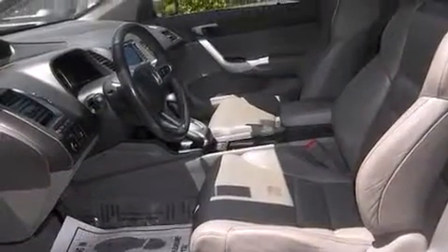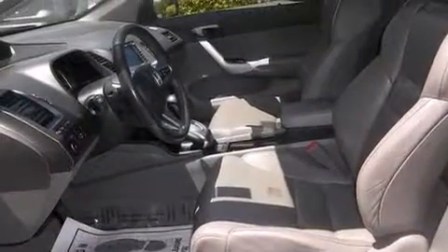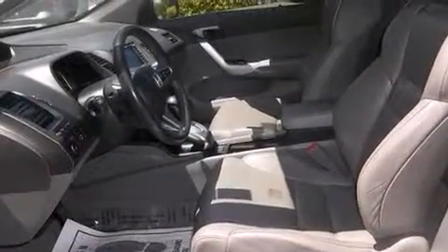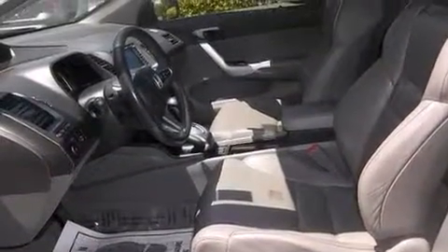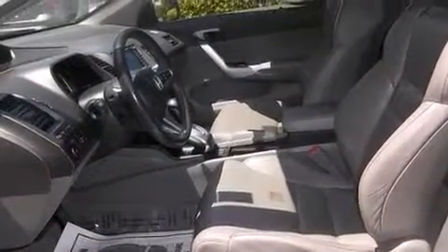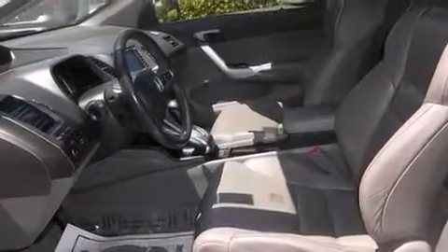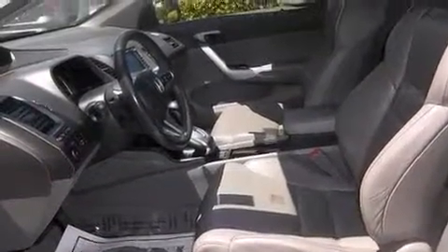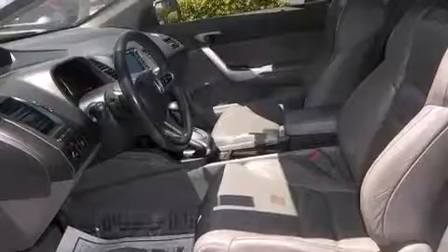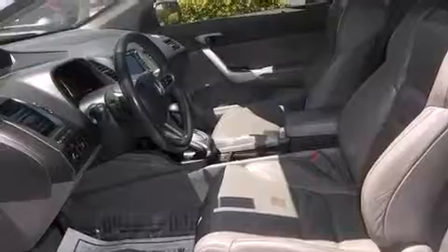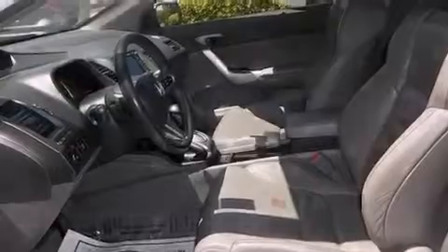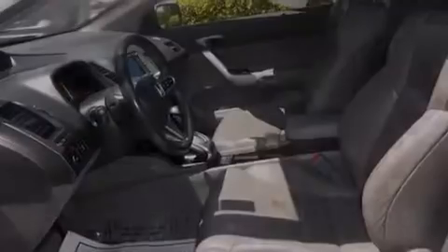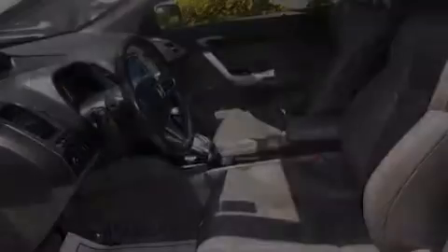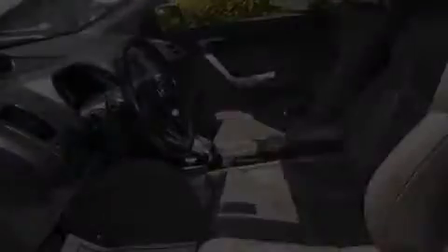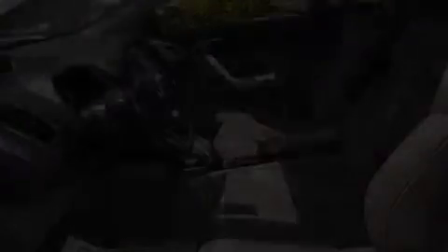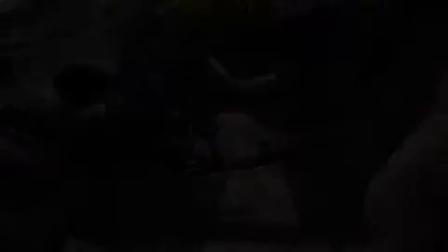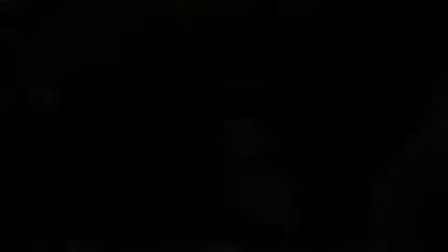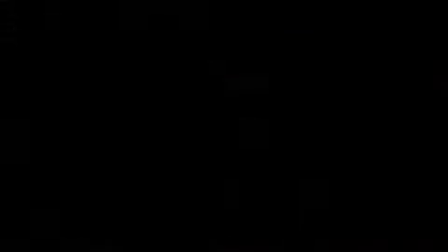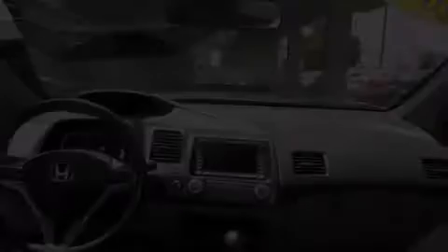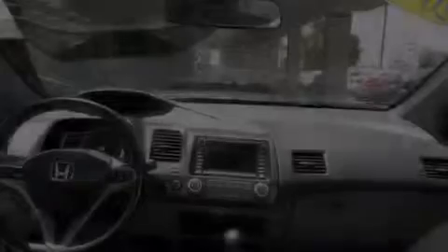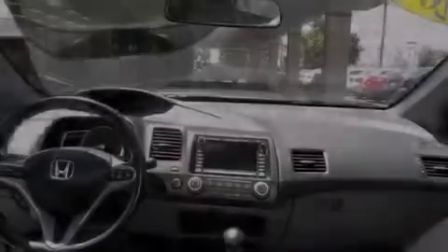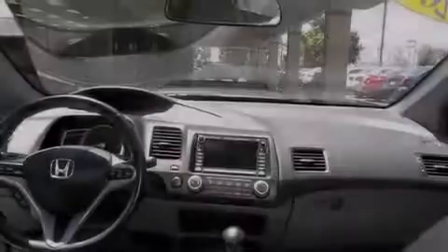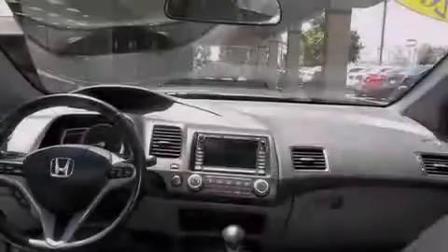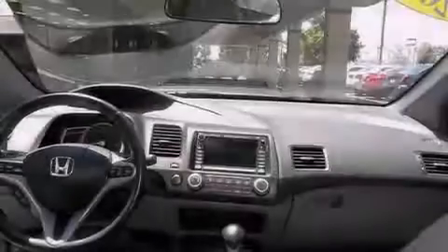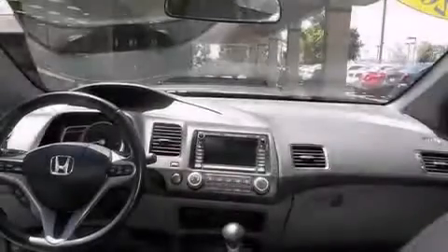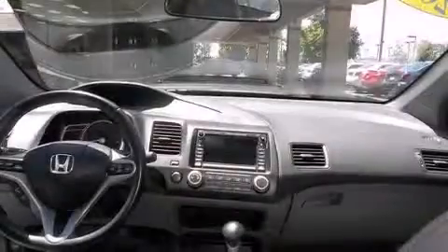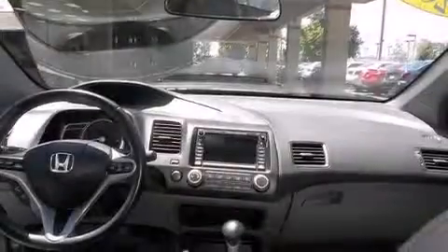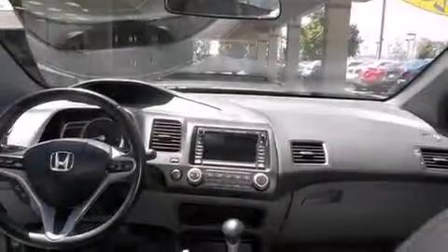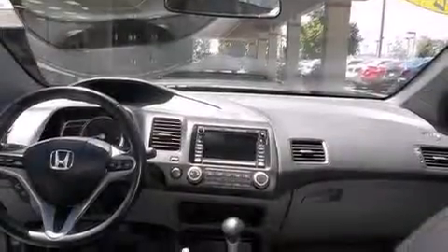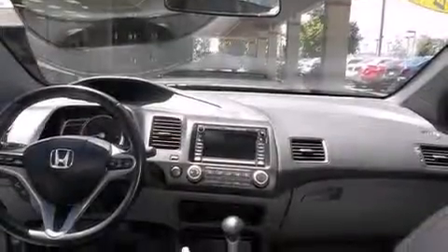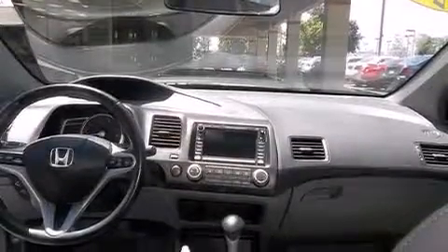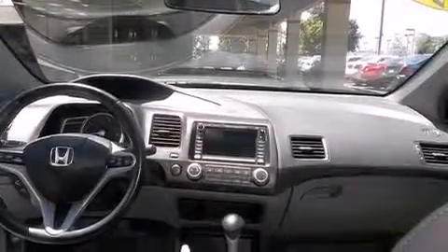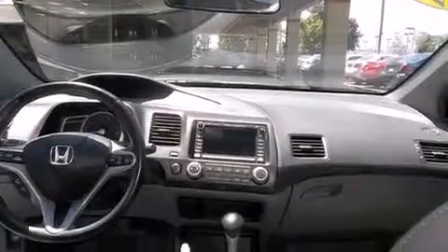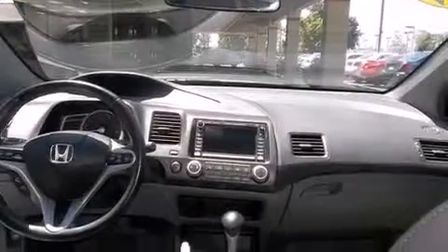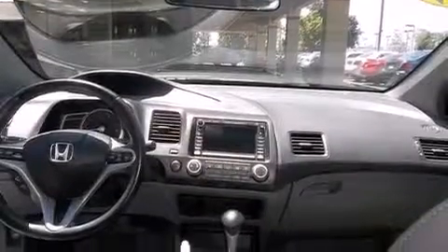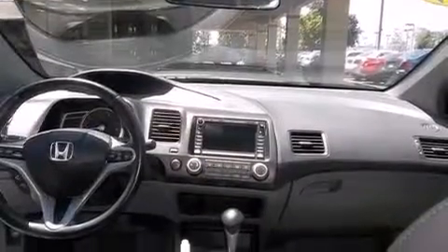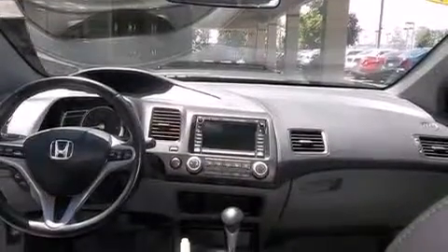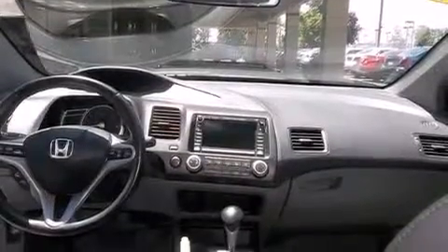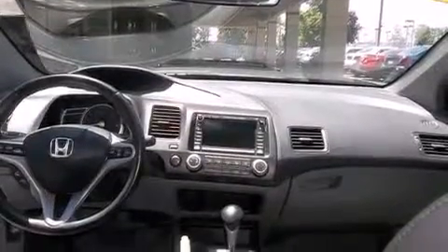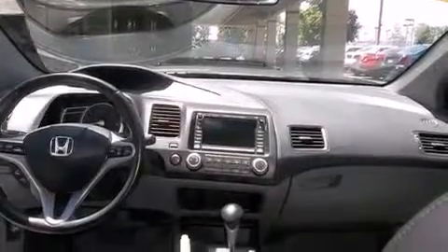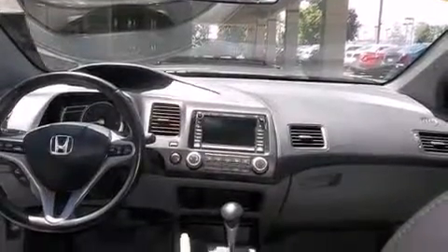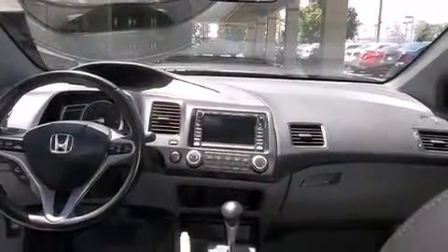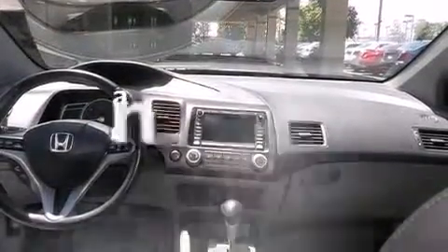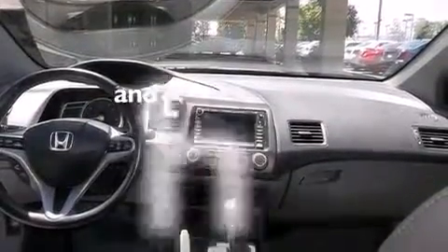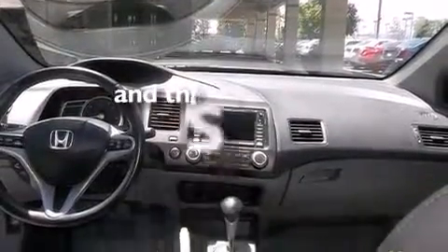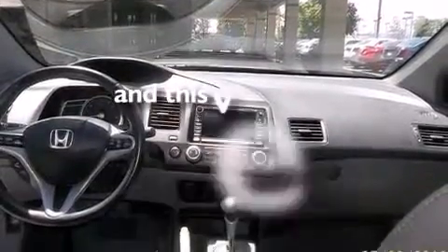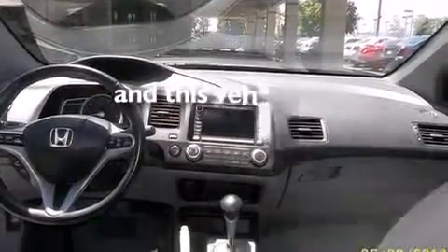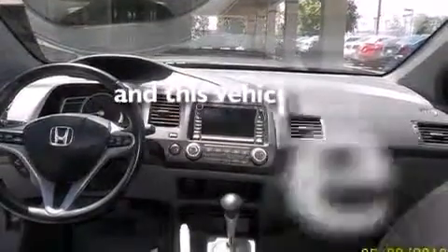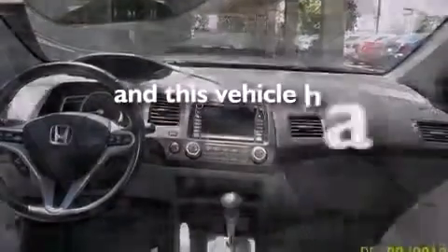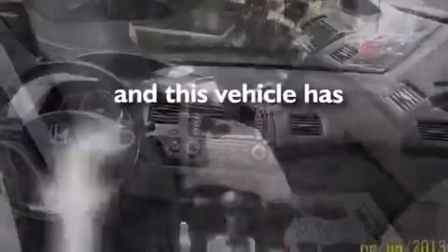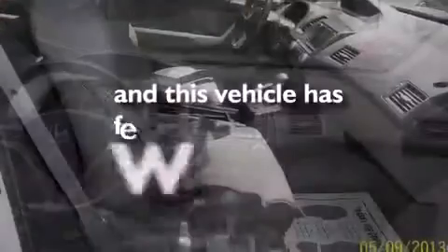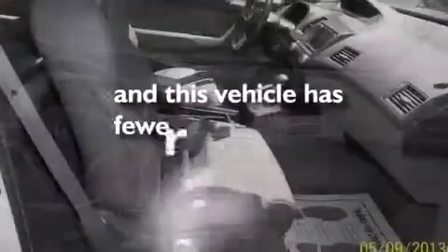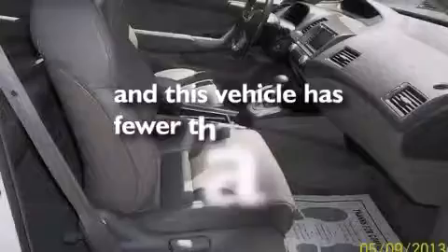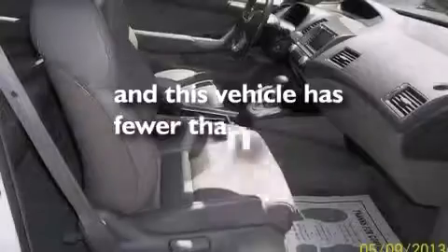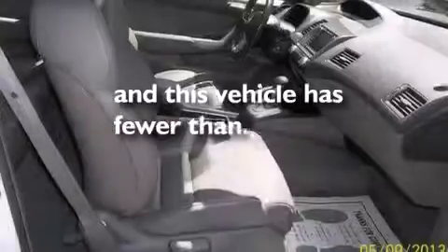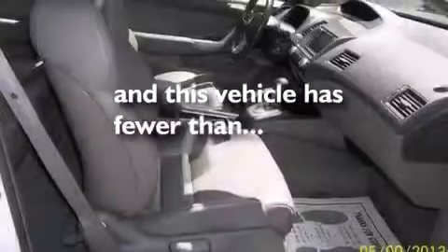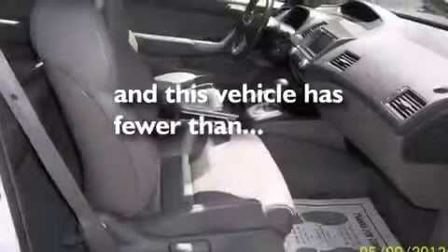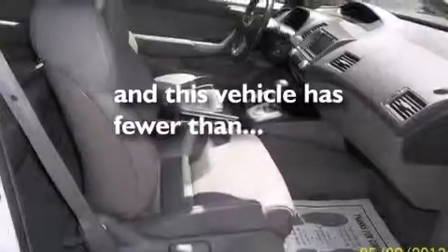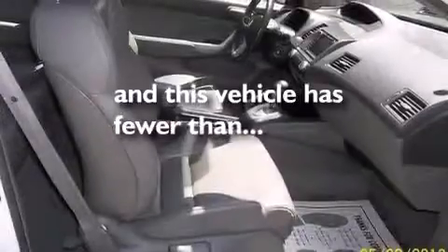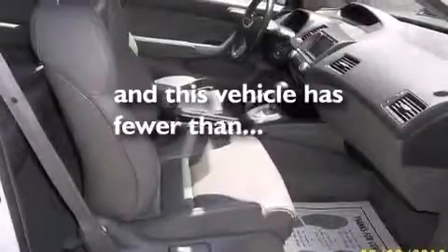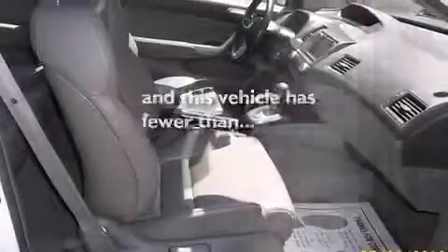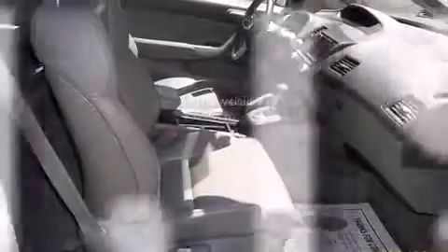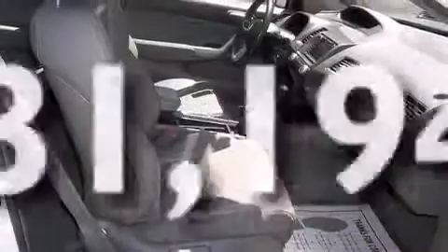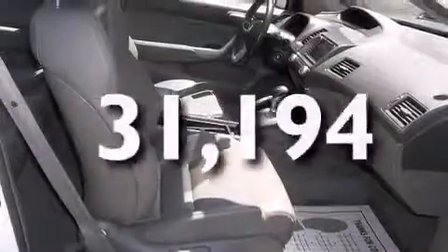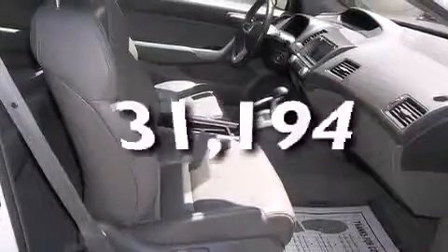Additional features include air conditioning, cruise control, full-power accessories, and a keyless entry system. This vehicle has fewer than 32,000 miles on the odometer.